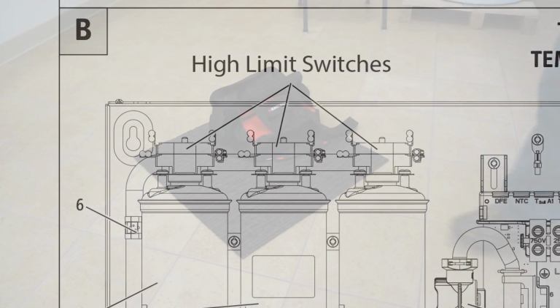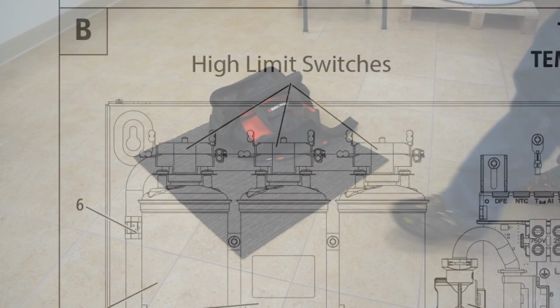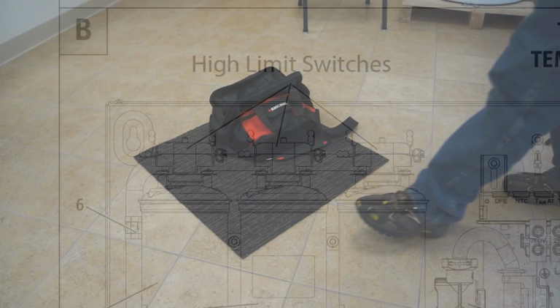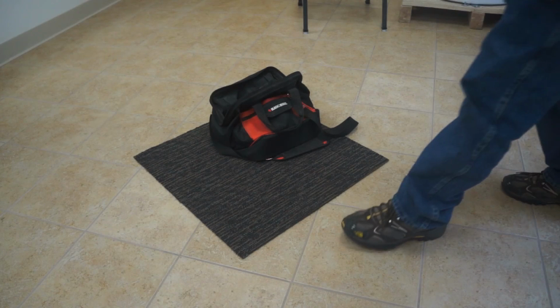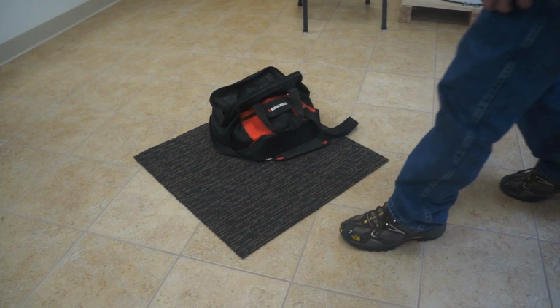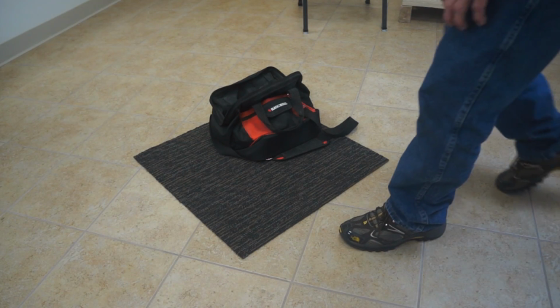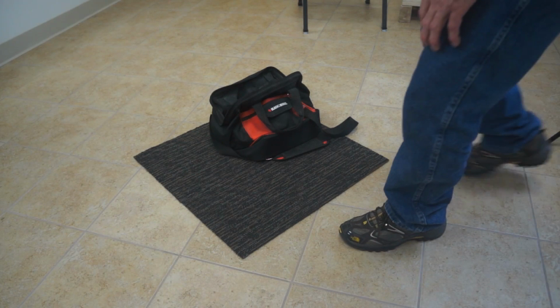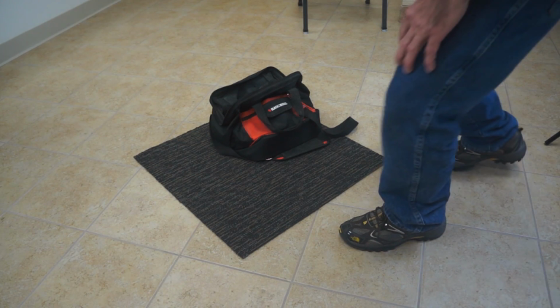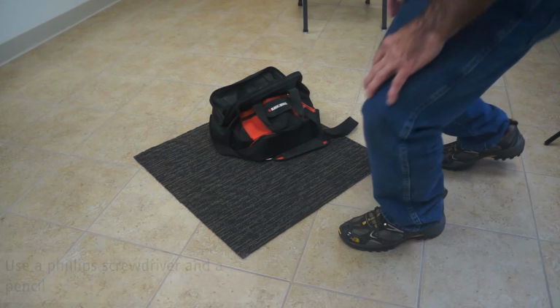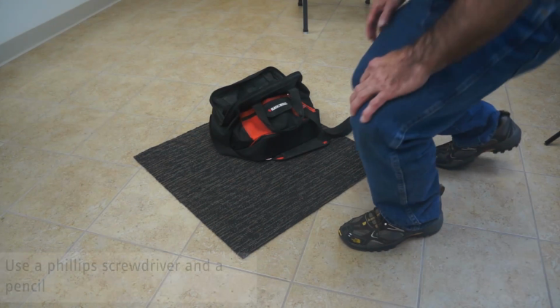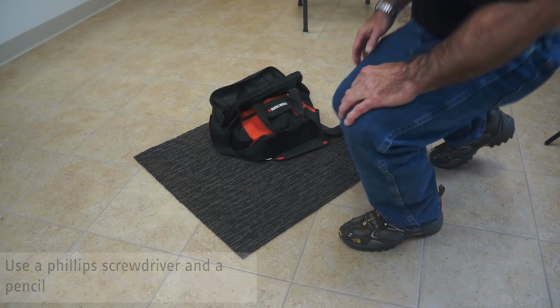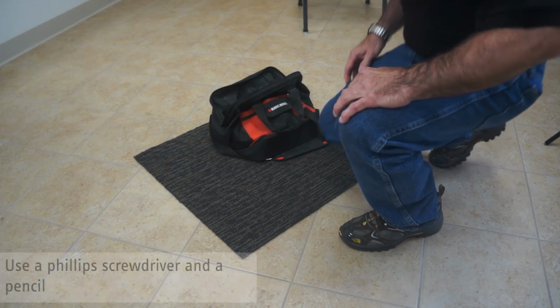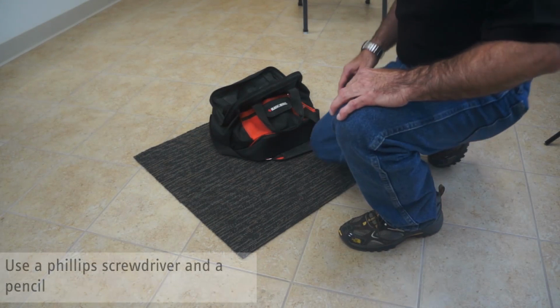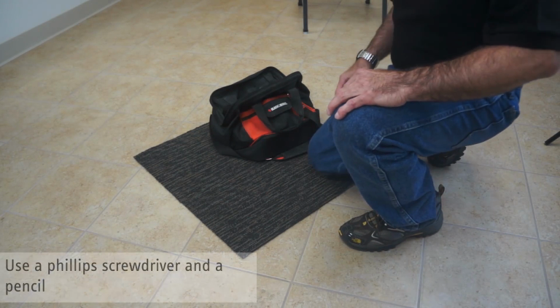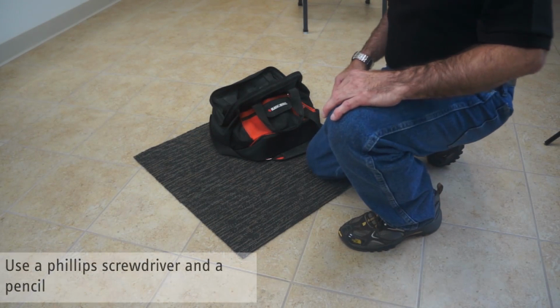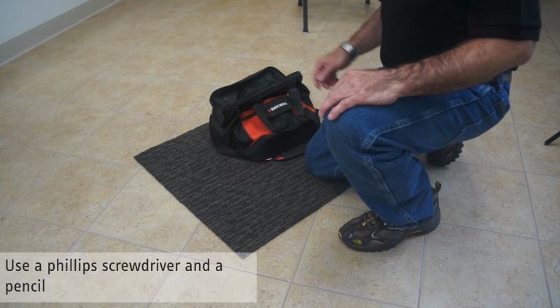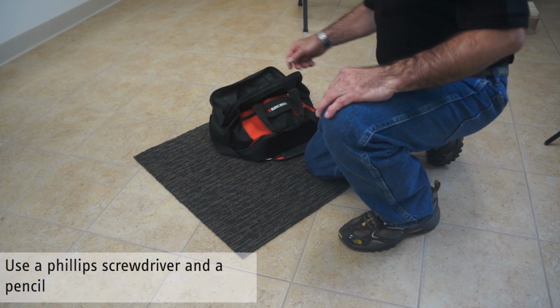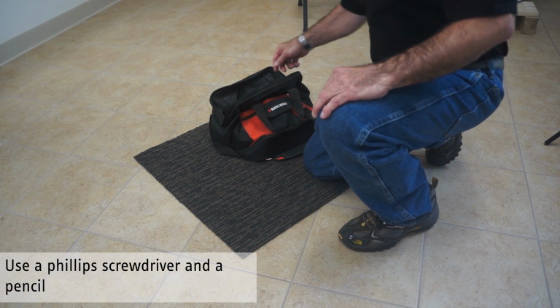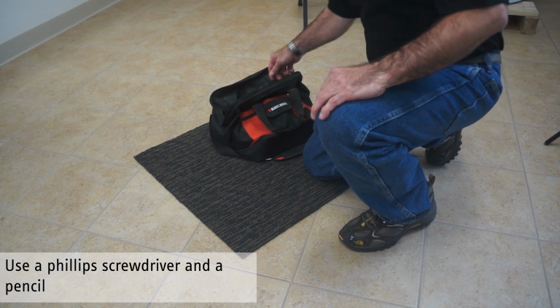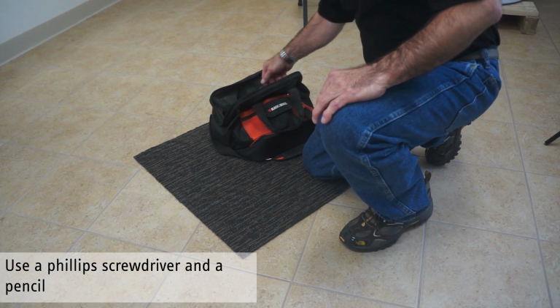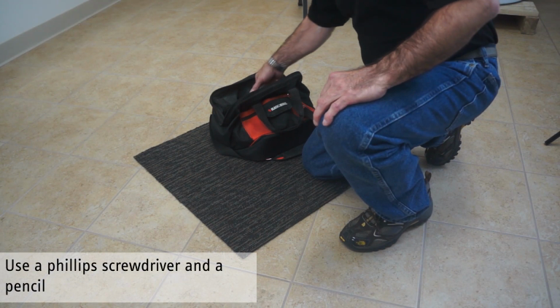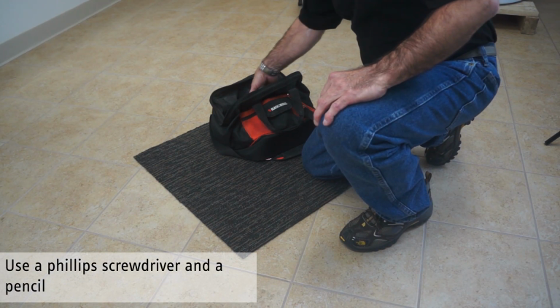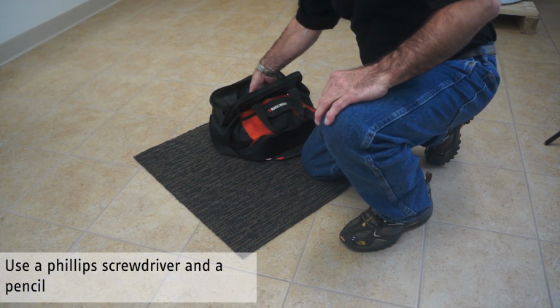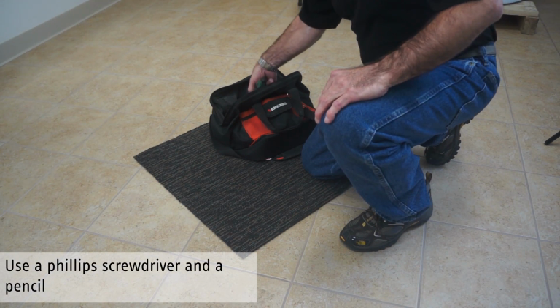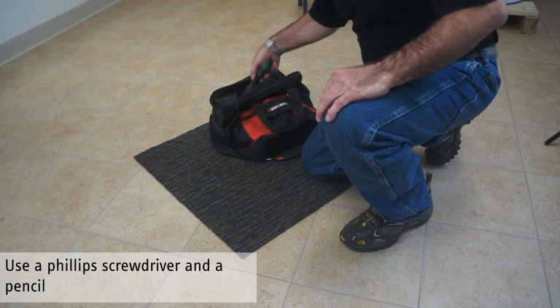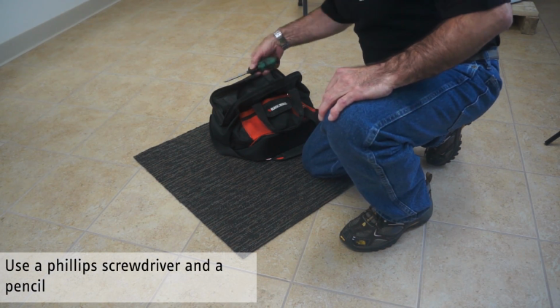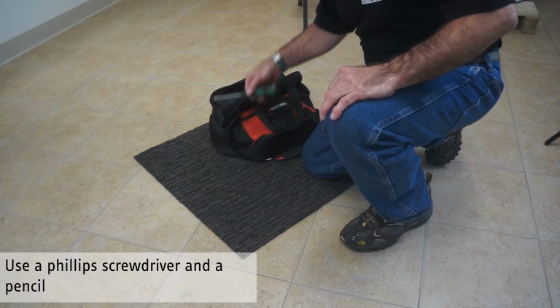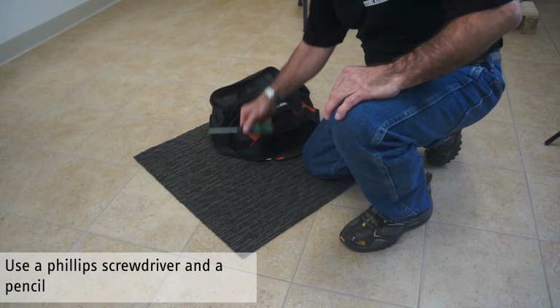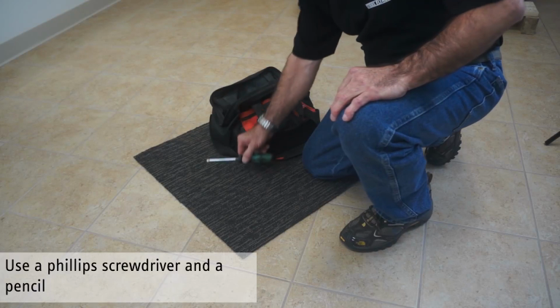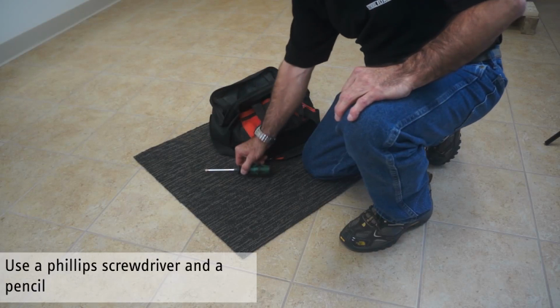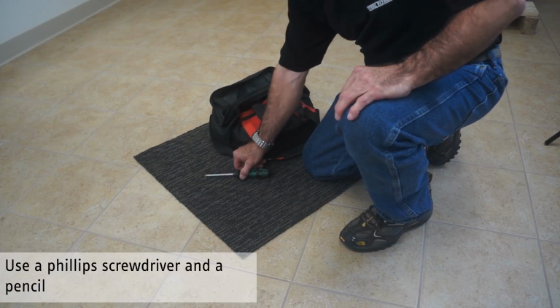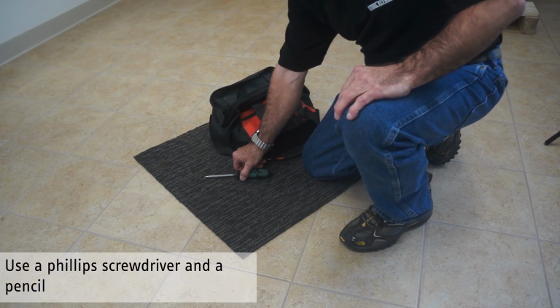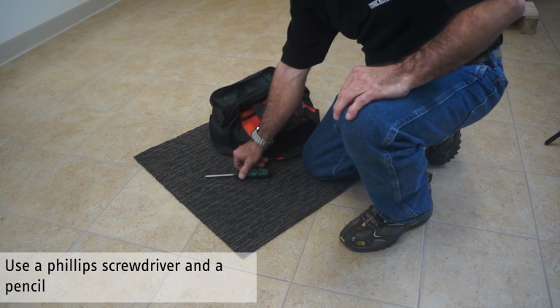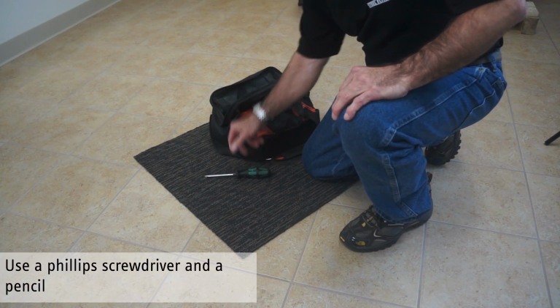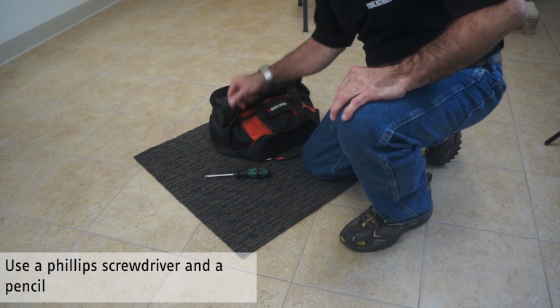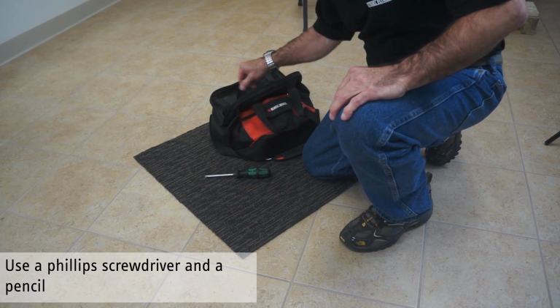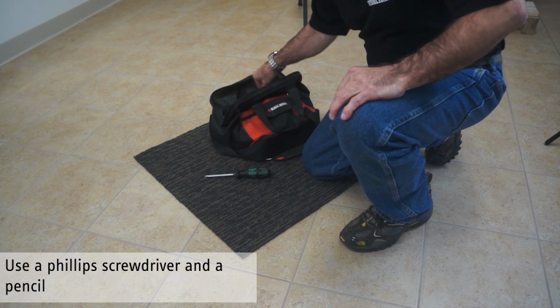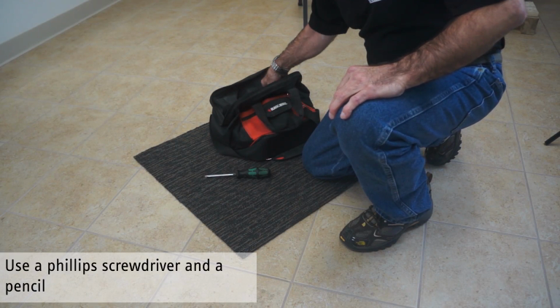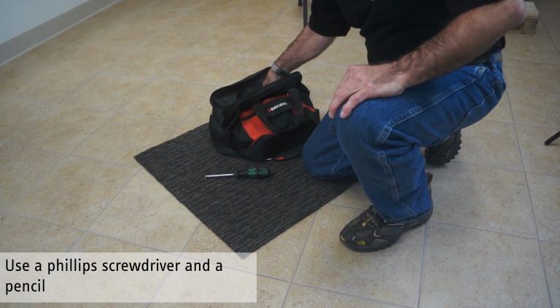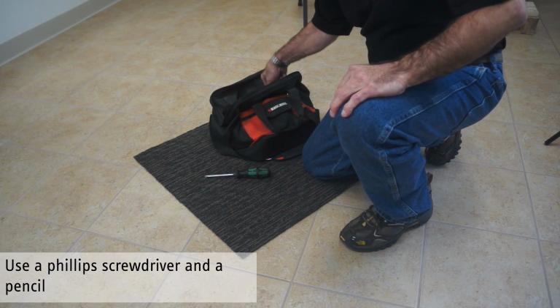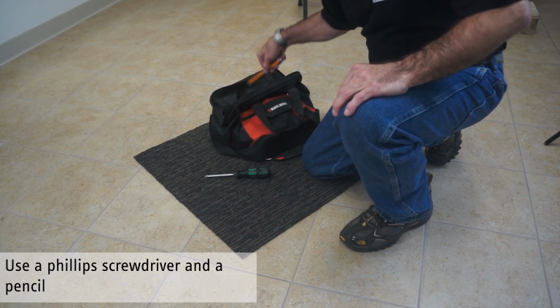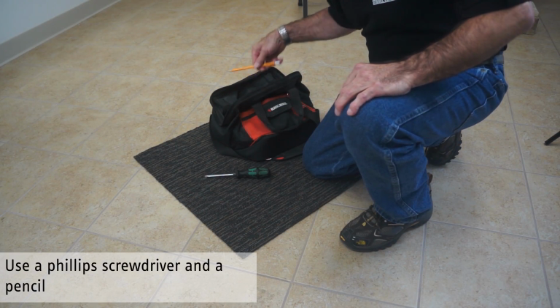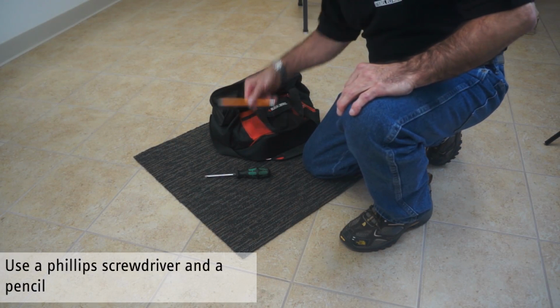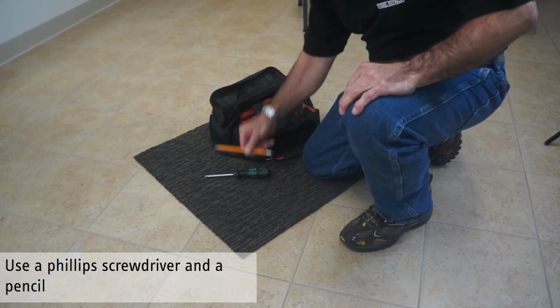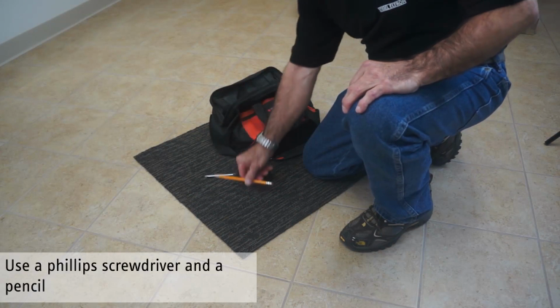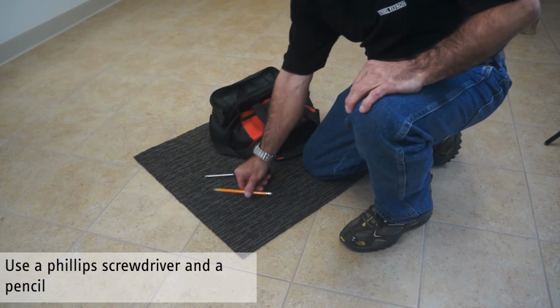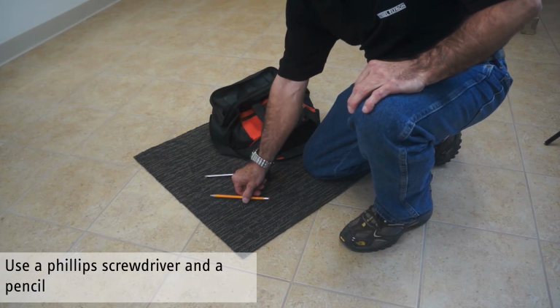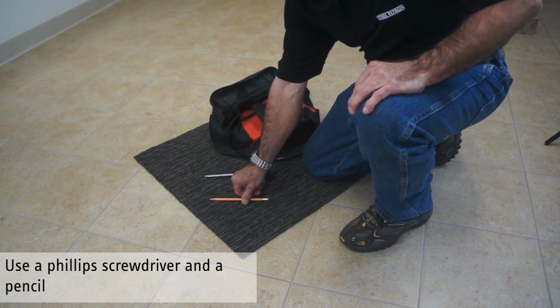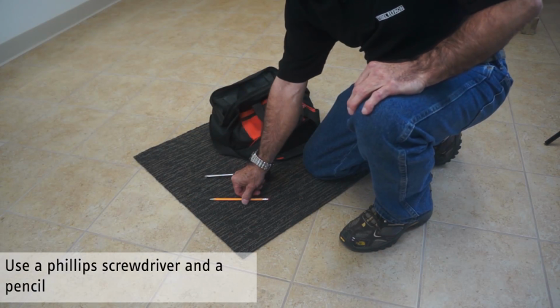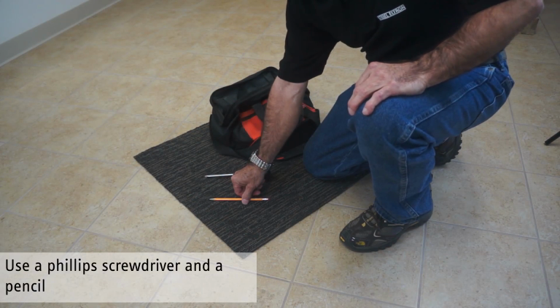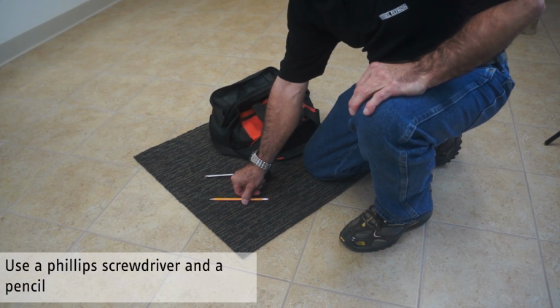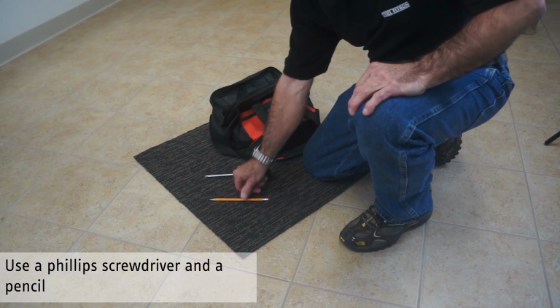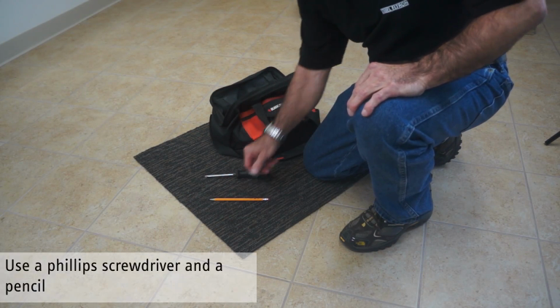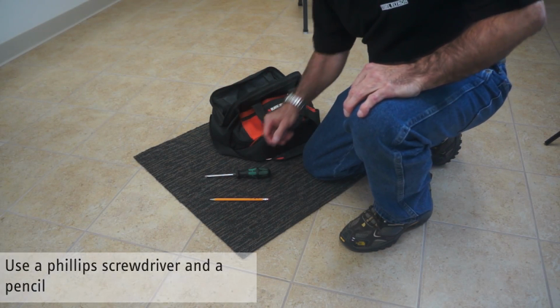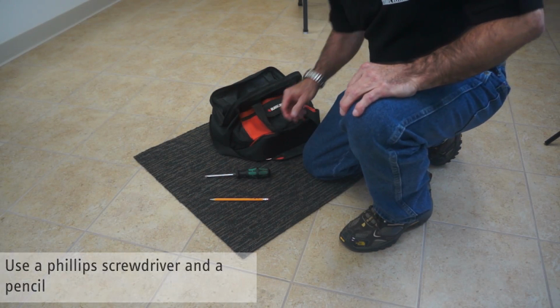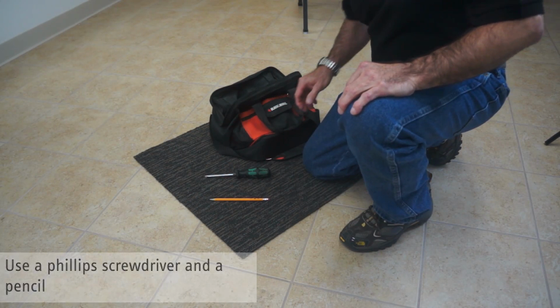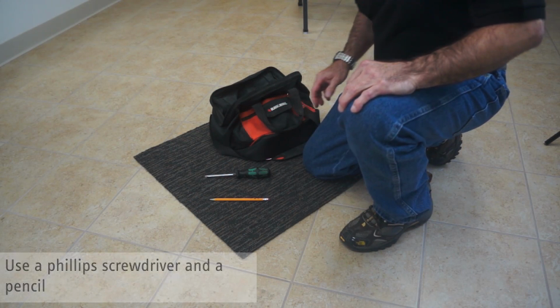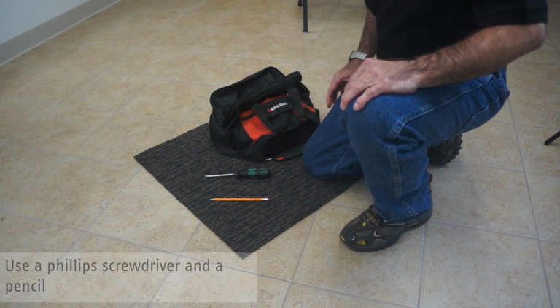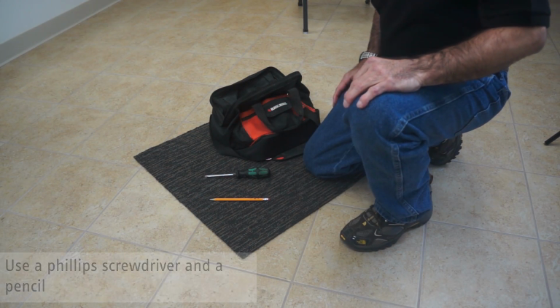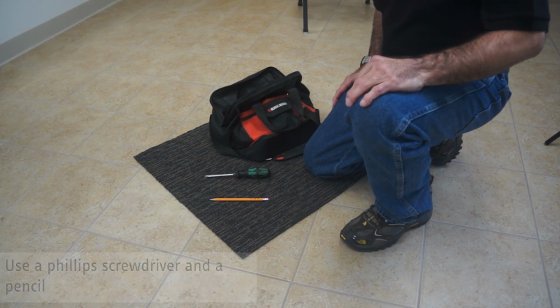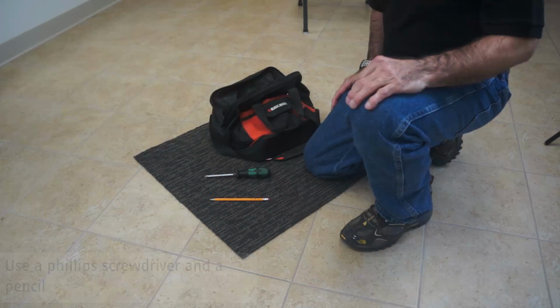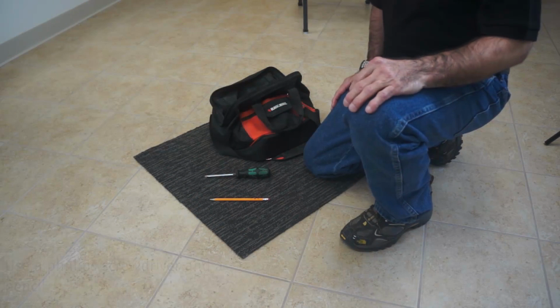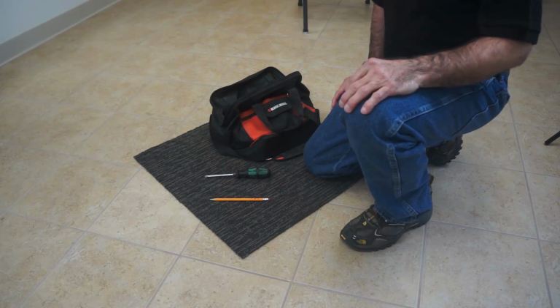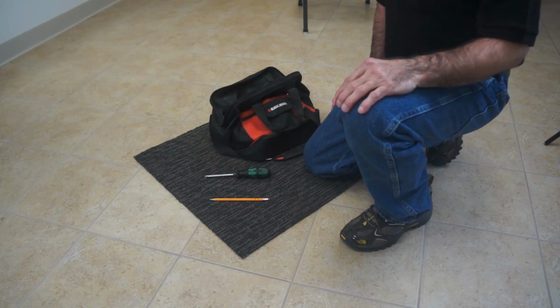To perform this service, you will need a Phillips screwdriver and a non-conductive device such as a pencil with an eraser.